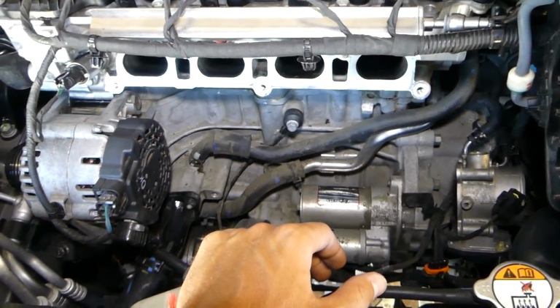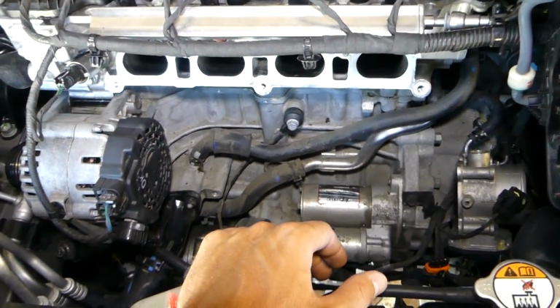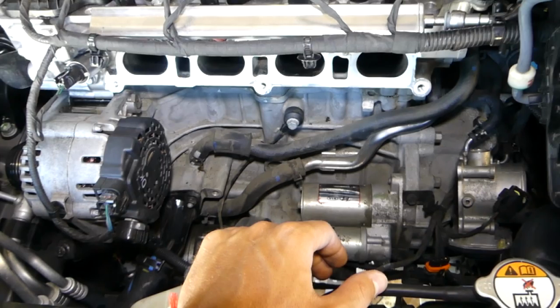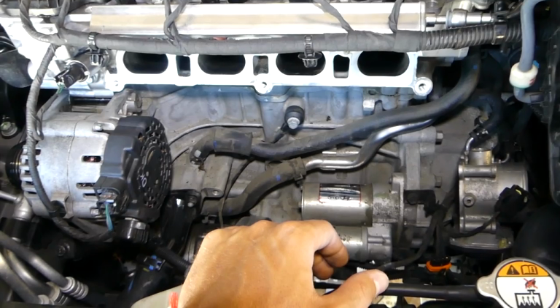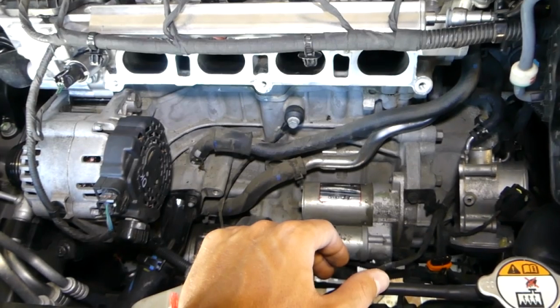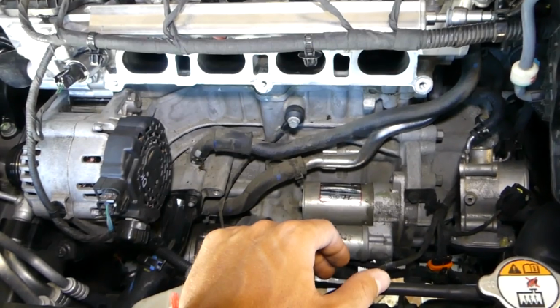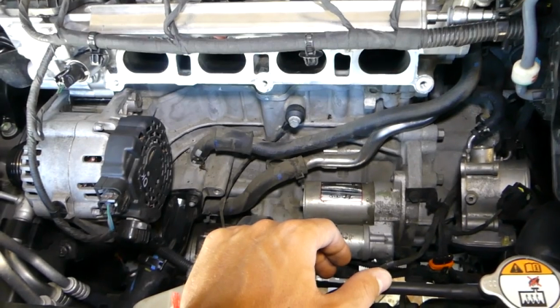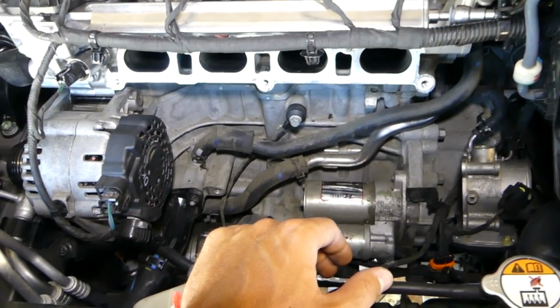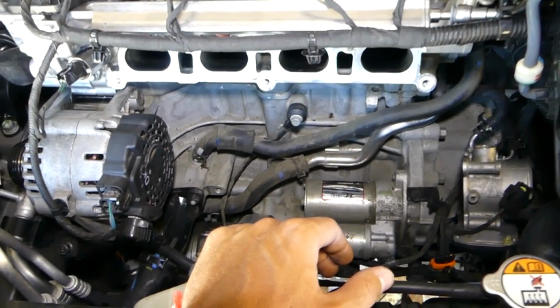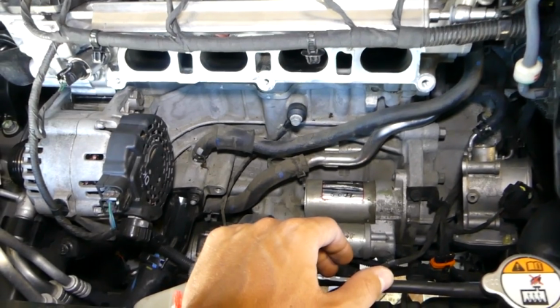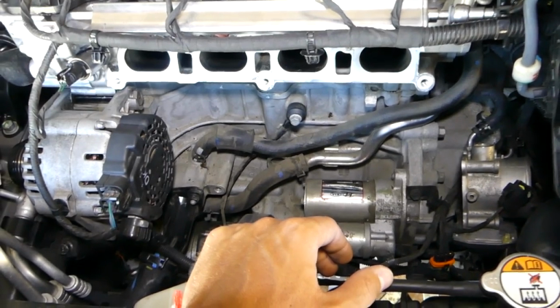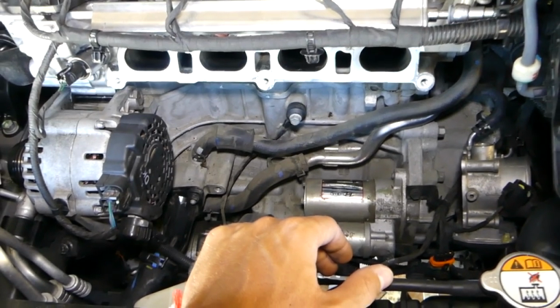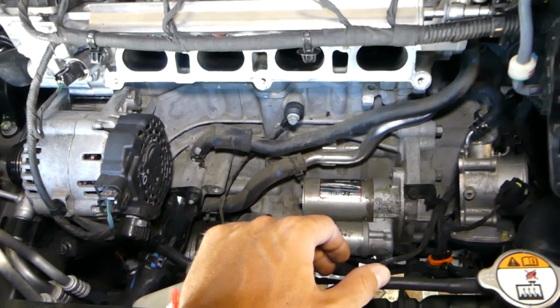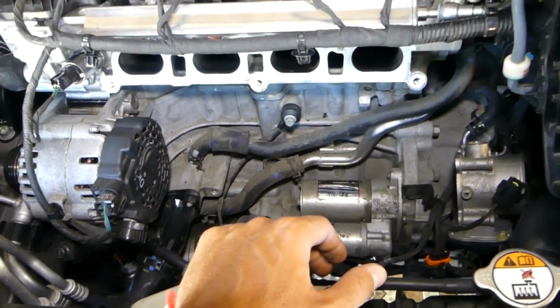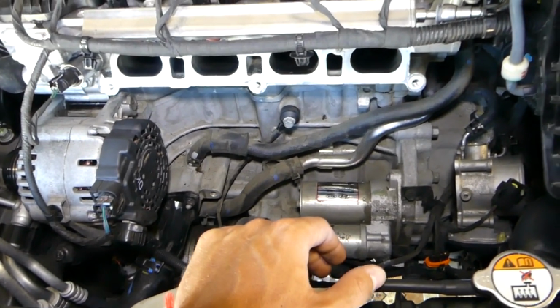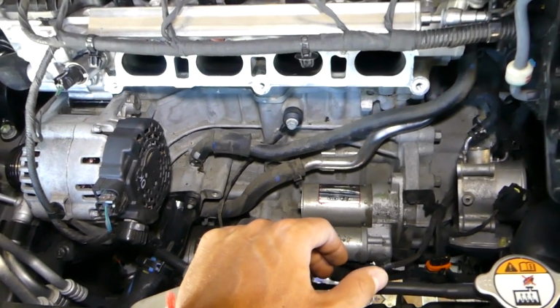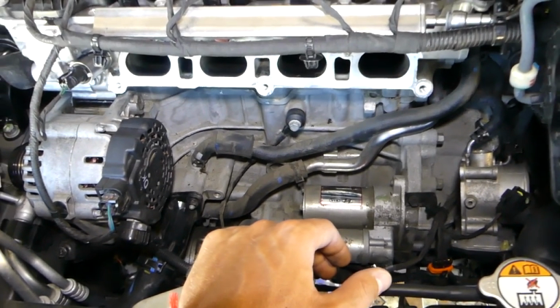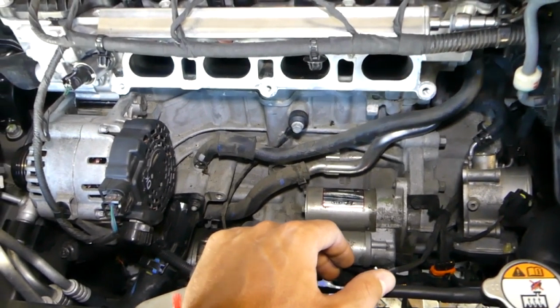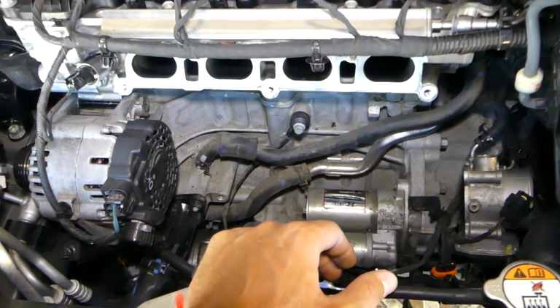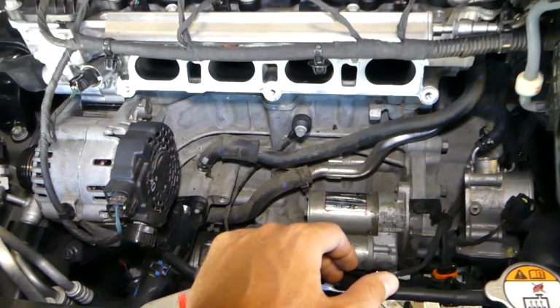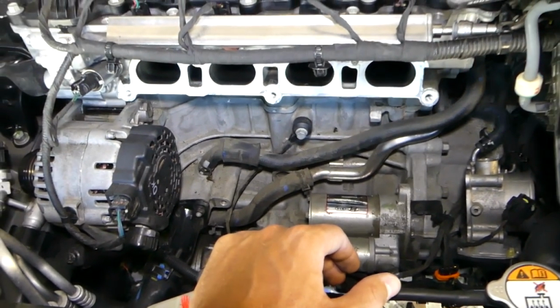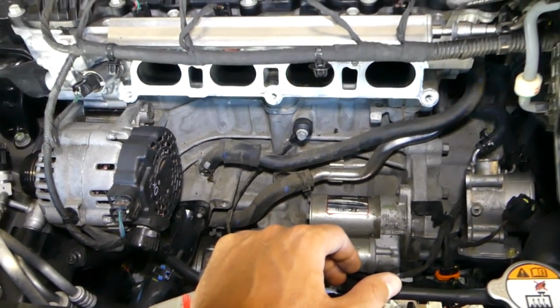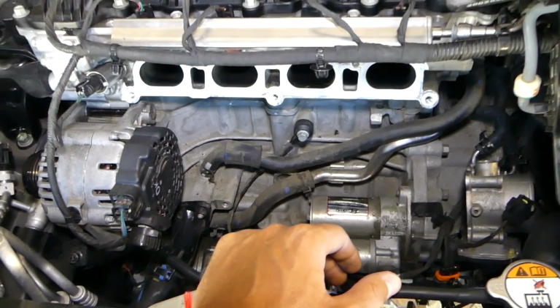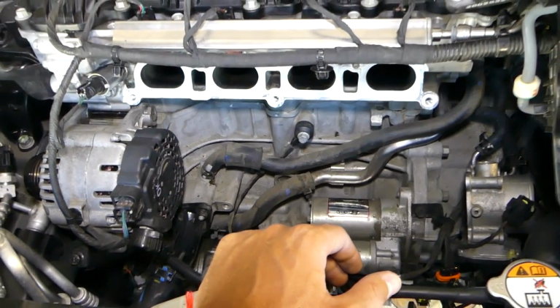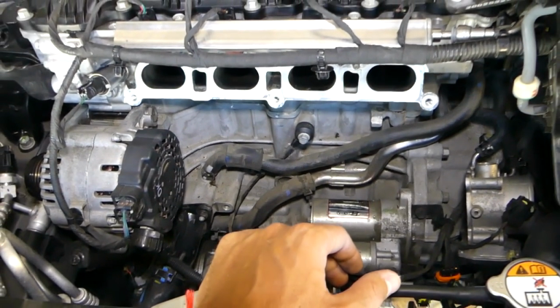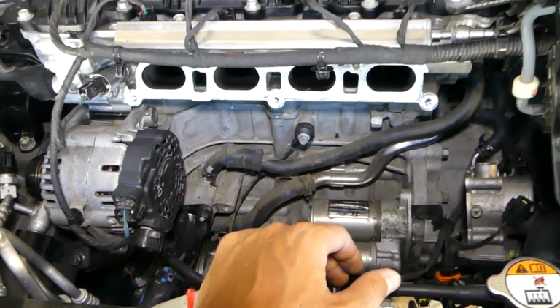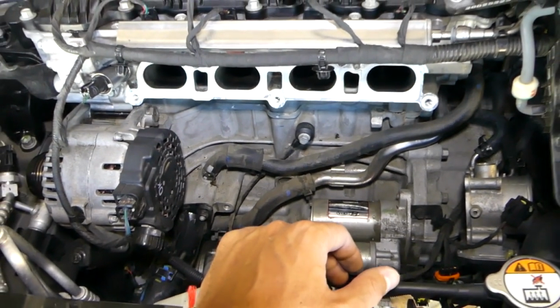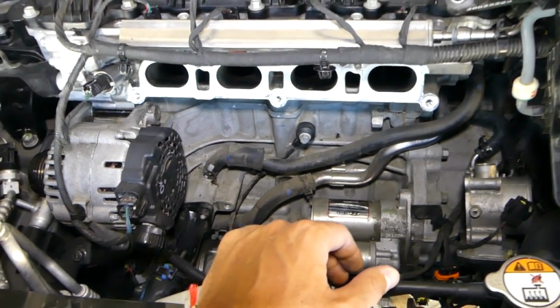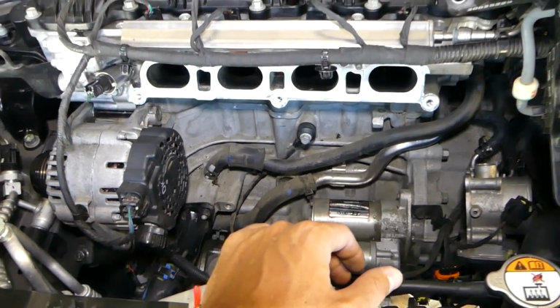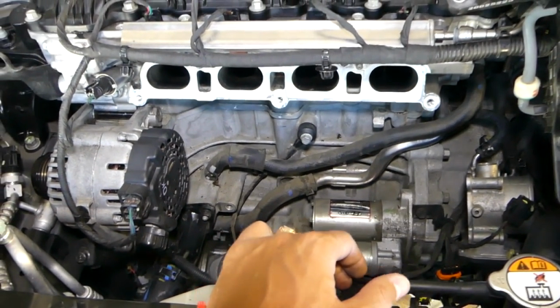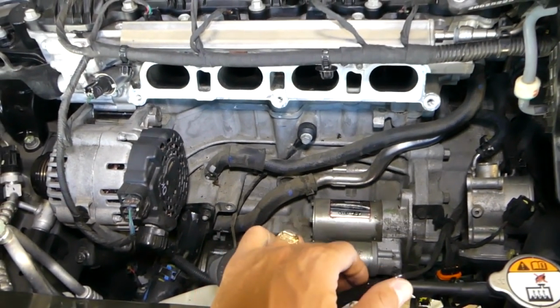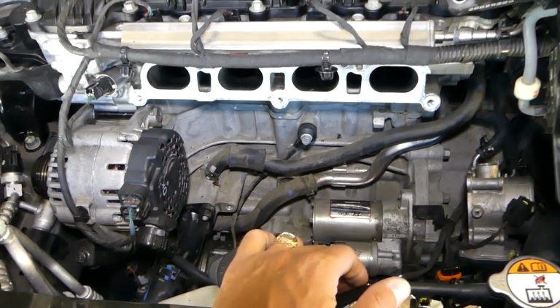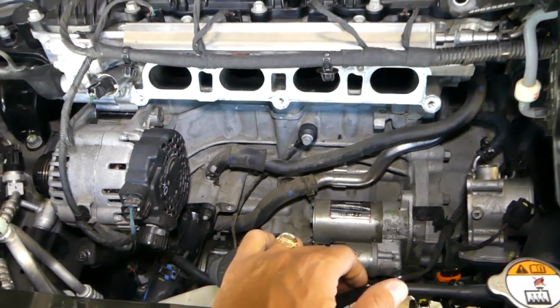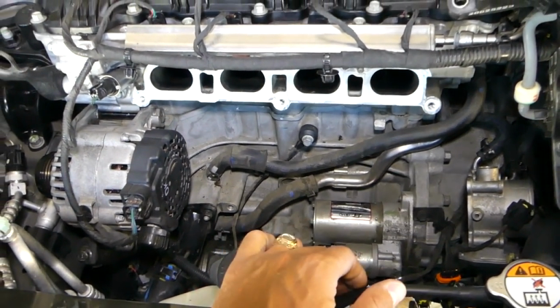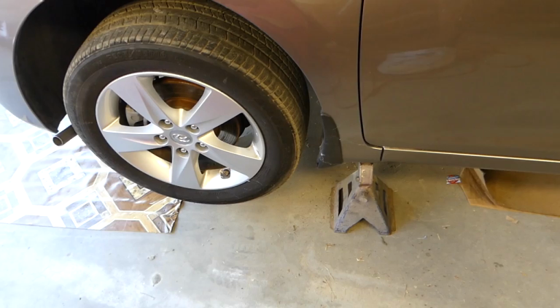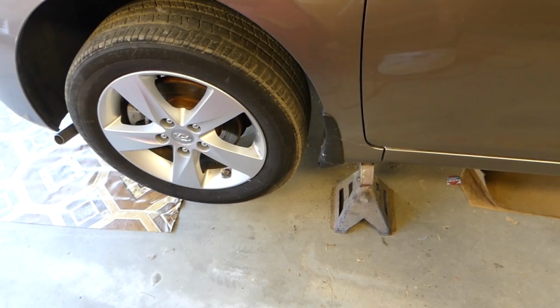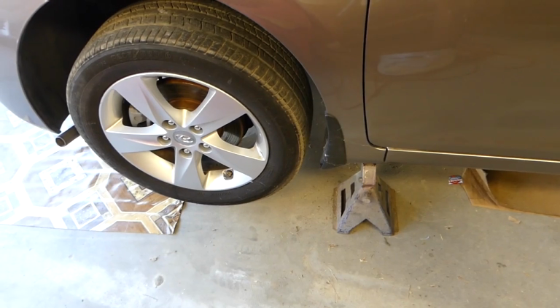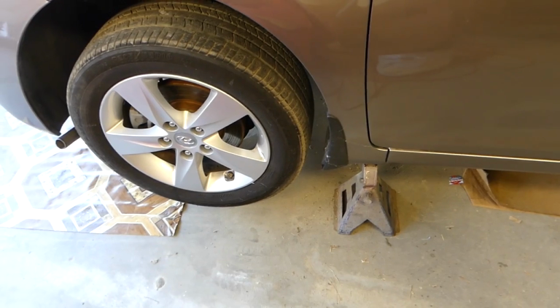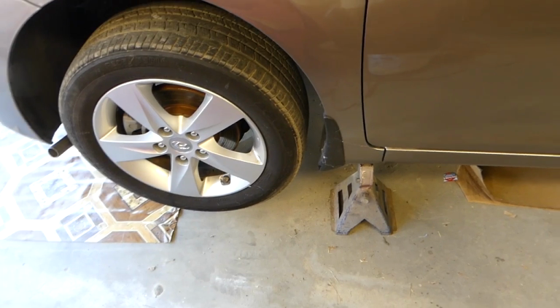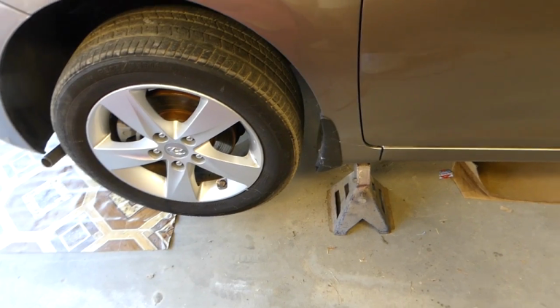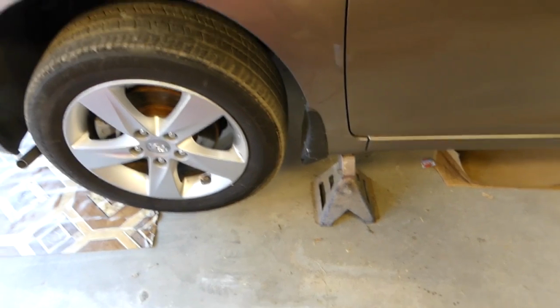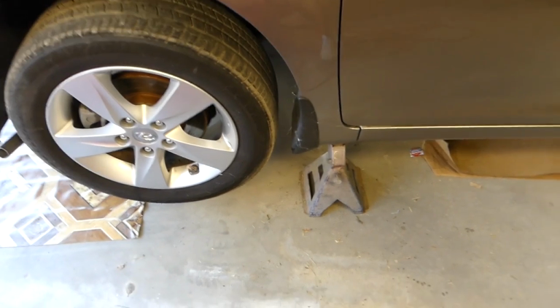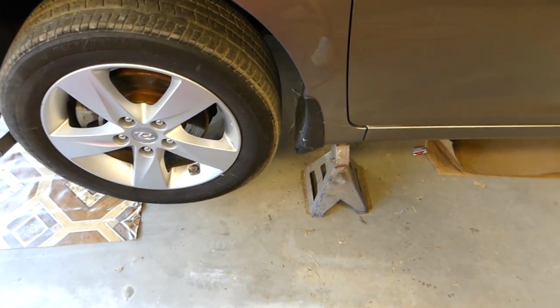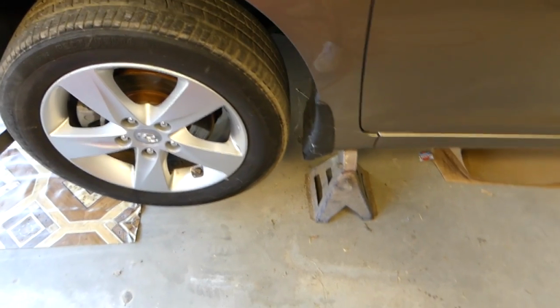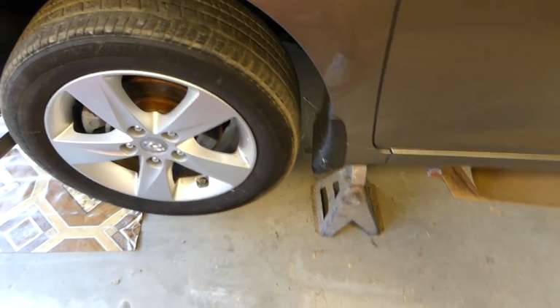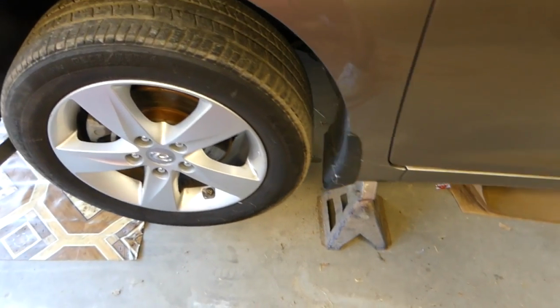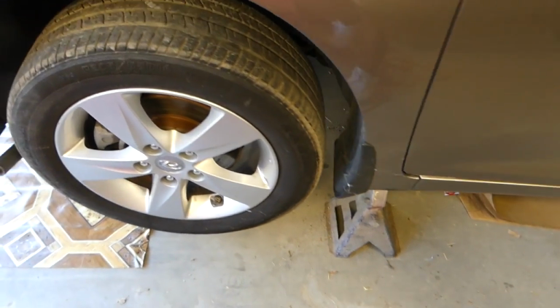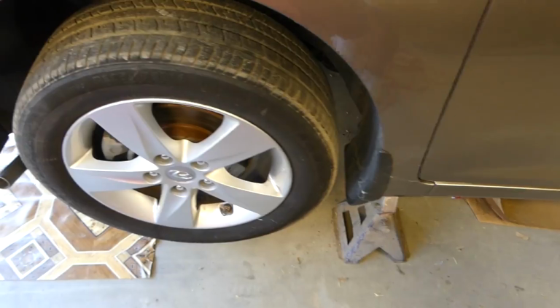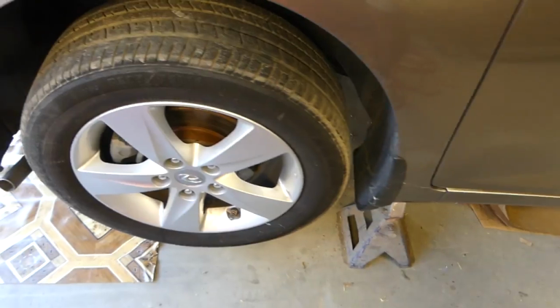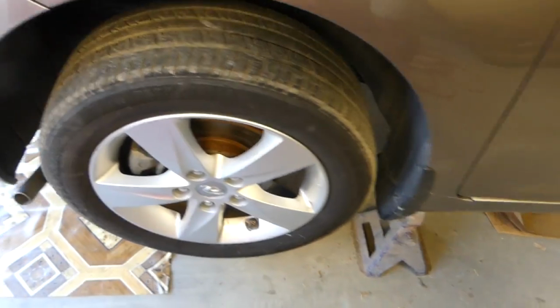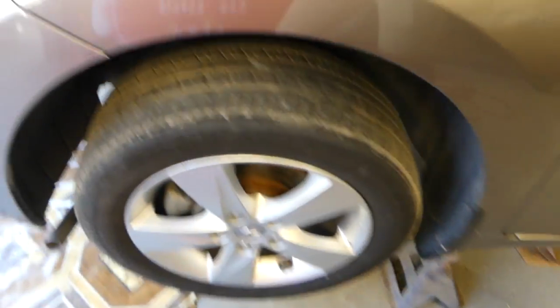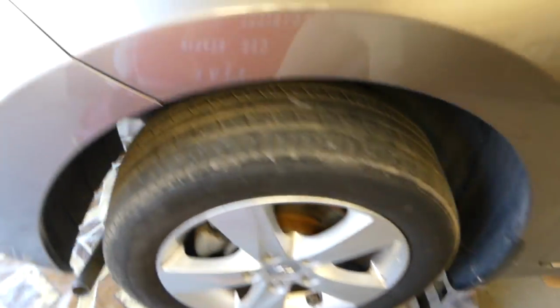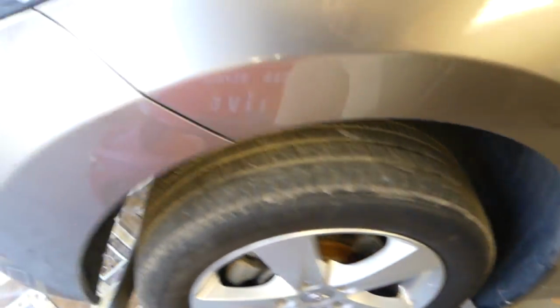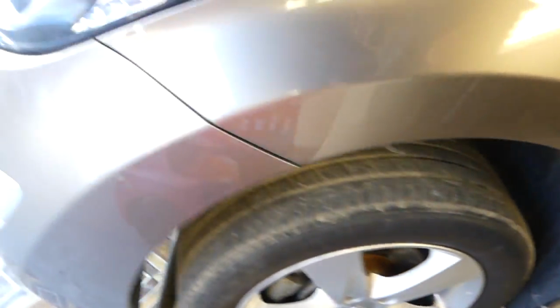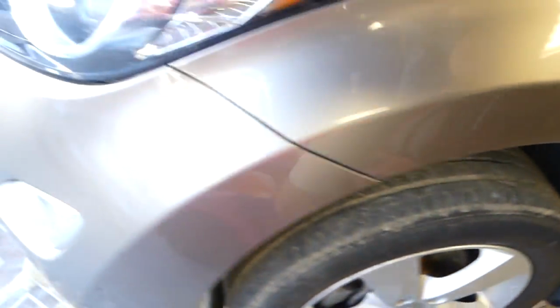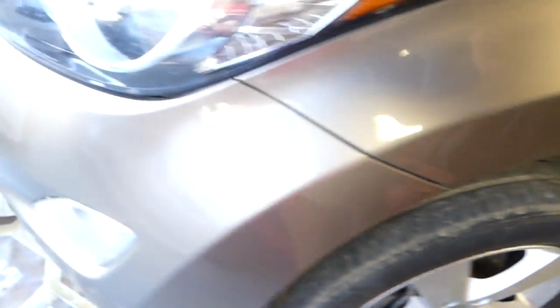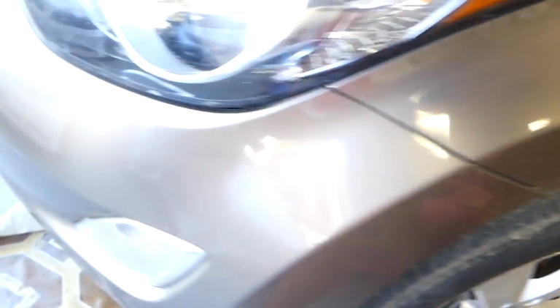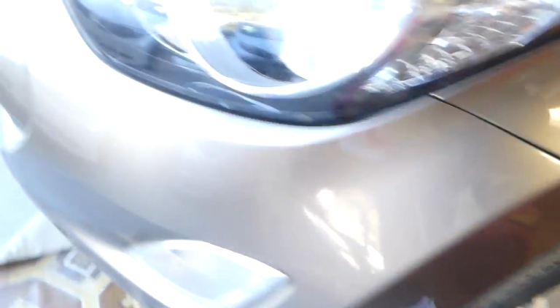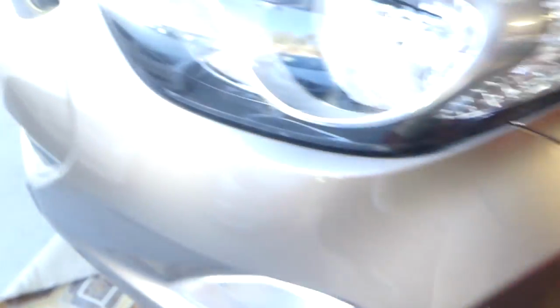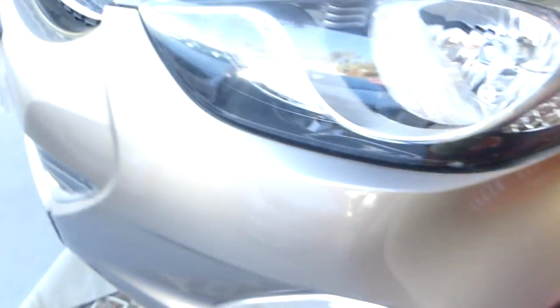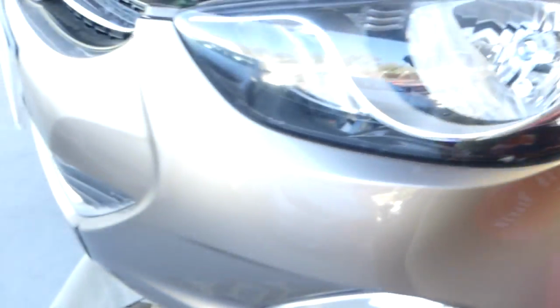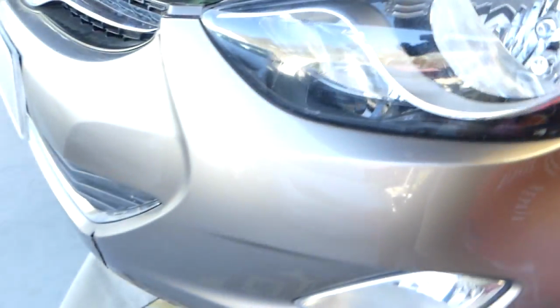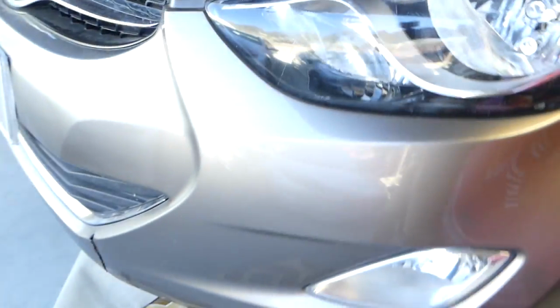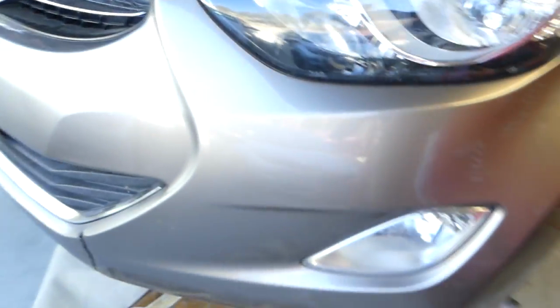You can see it's right here behind the intake, so we need to go ahead and remove the intake to get to it. Stay with us and we'll show you how we're going to do that. You have to make sure that you jack the front end of the car up.